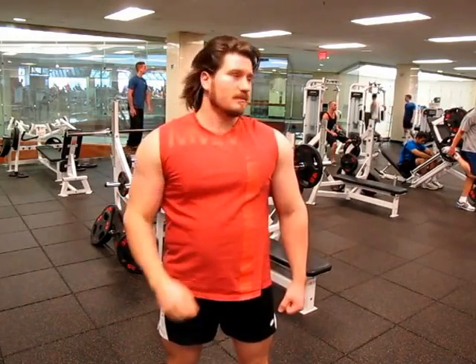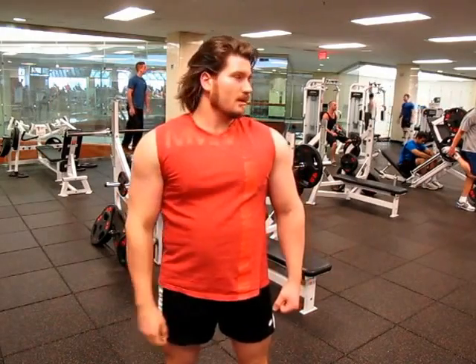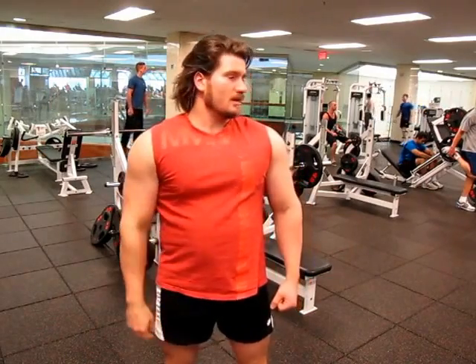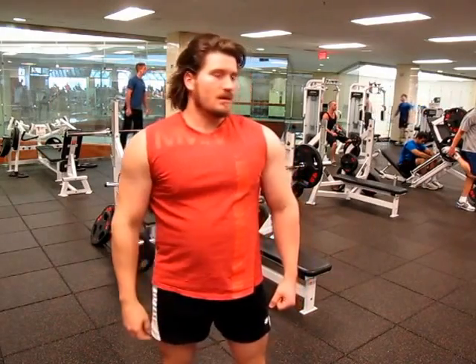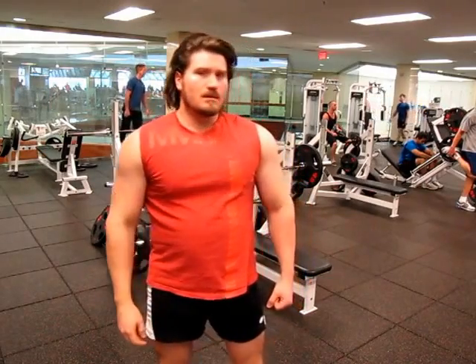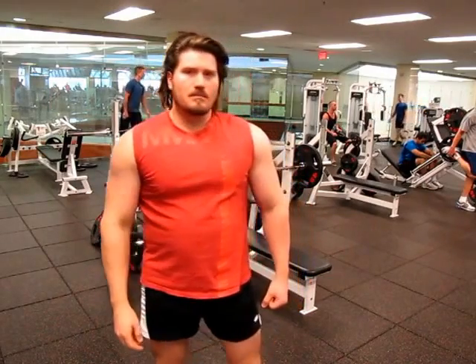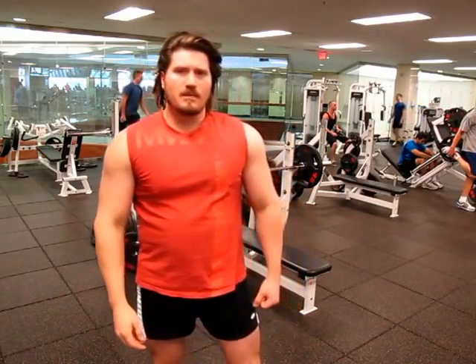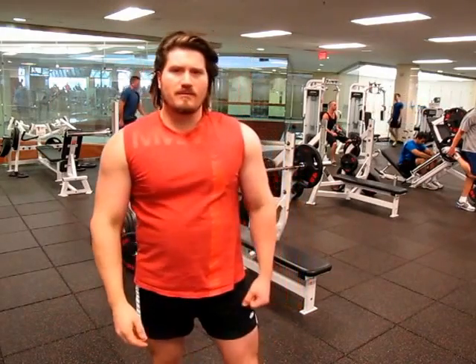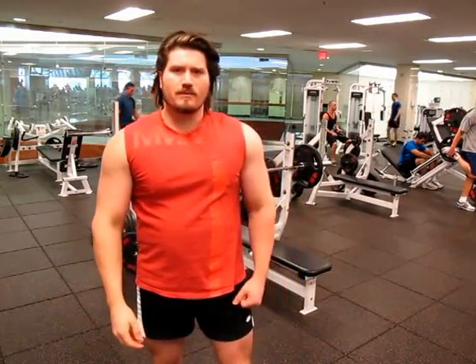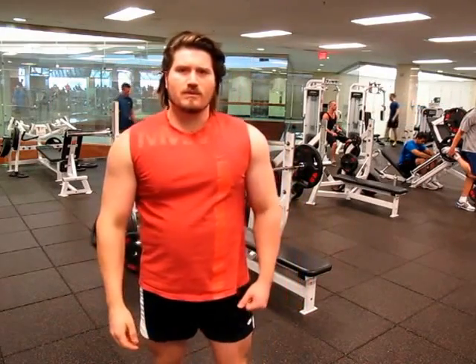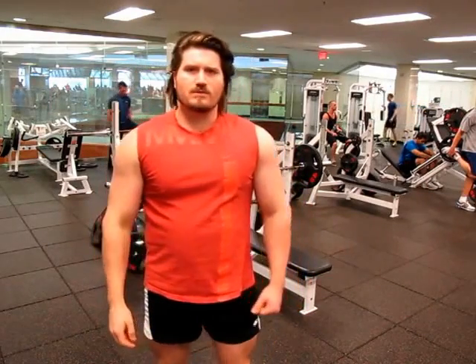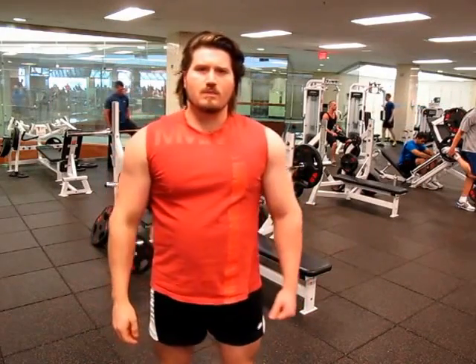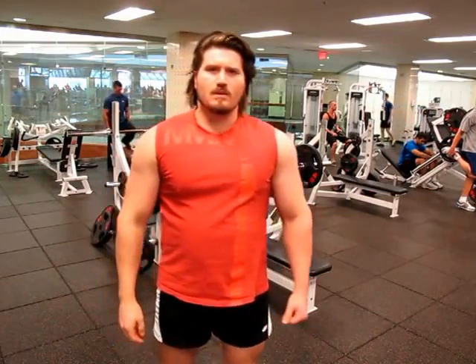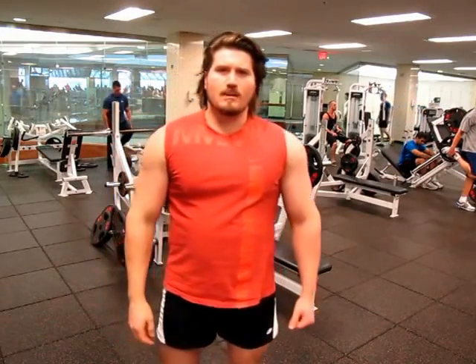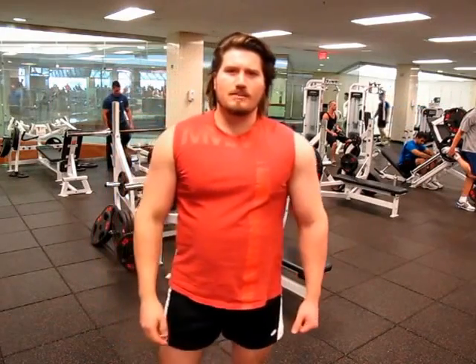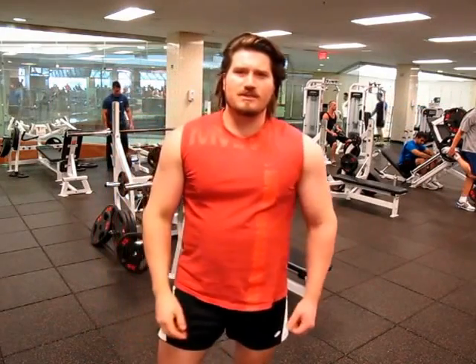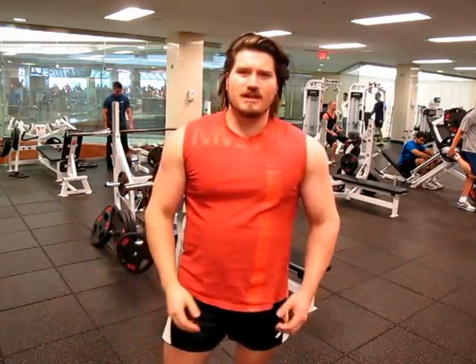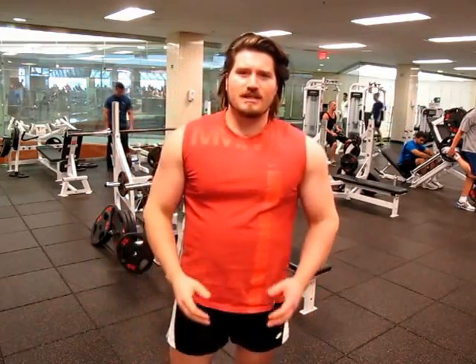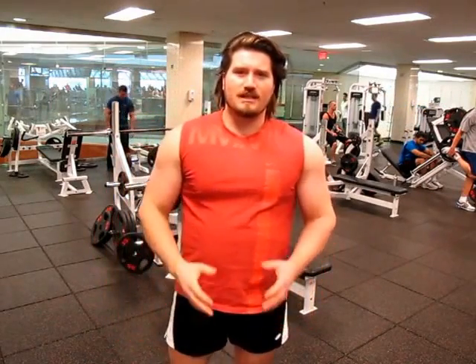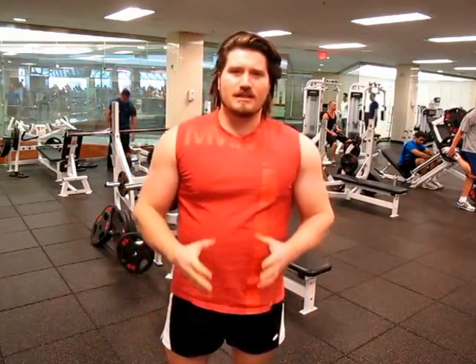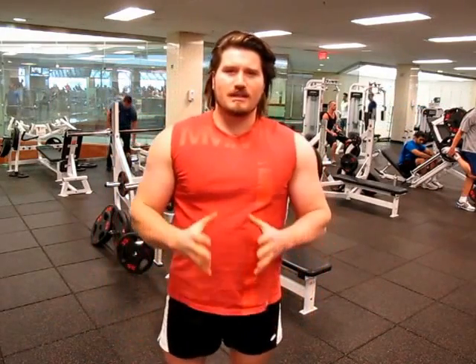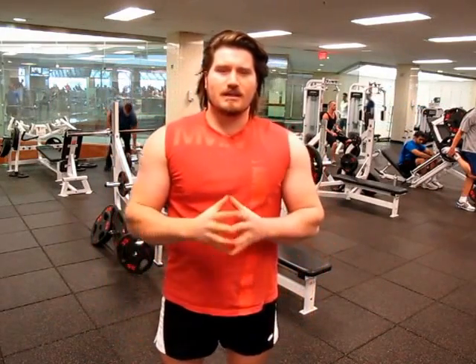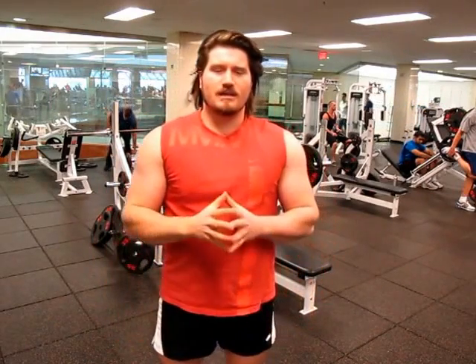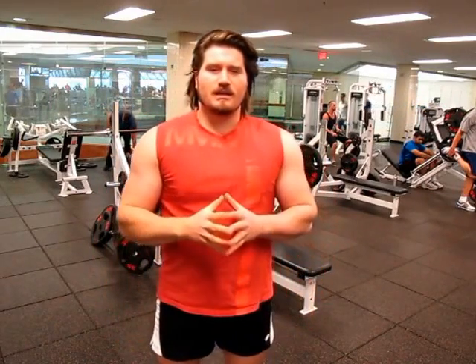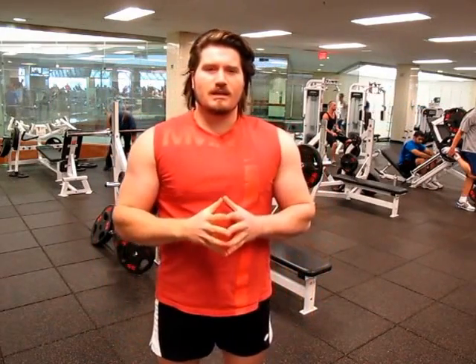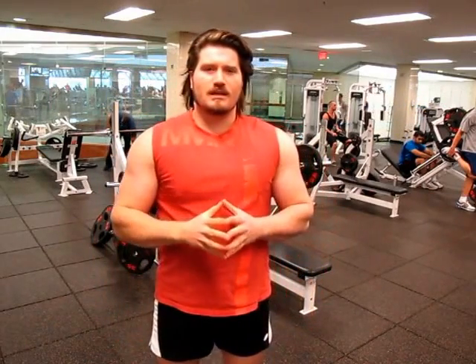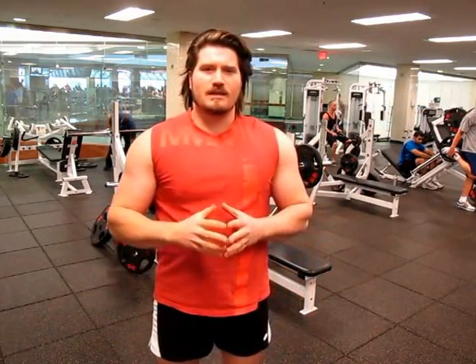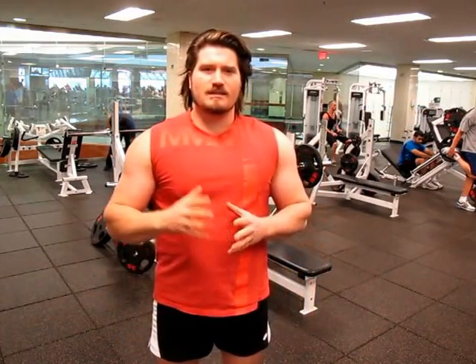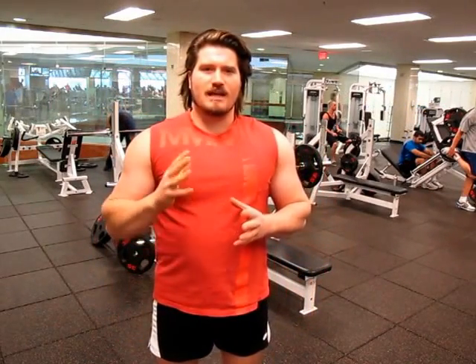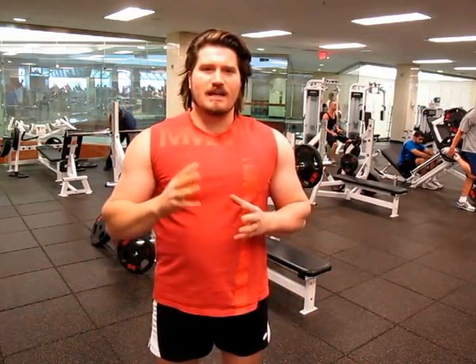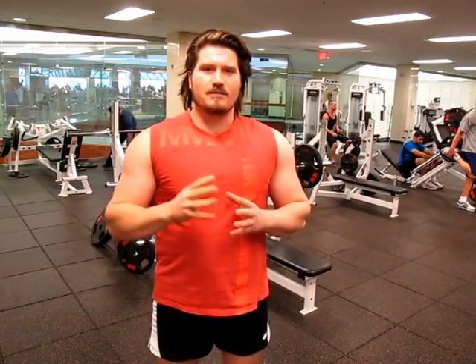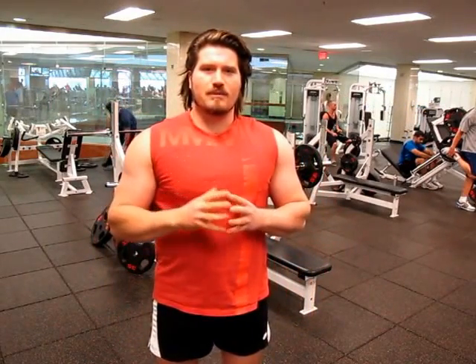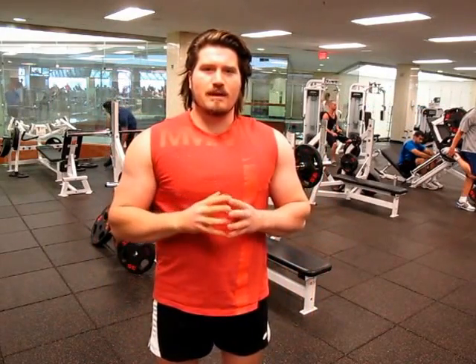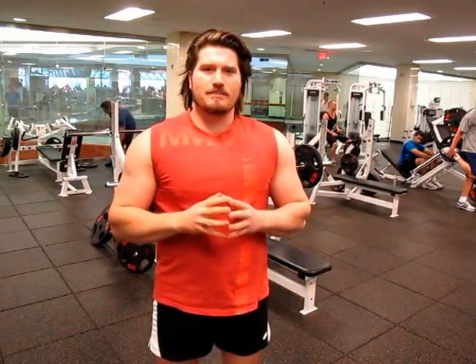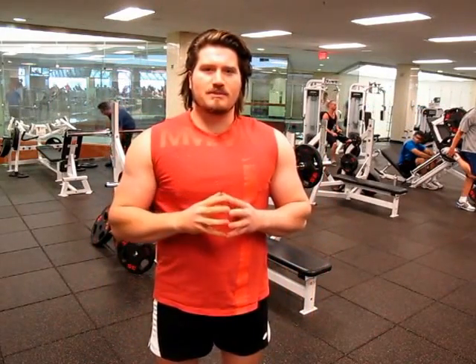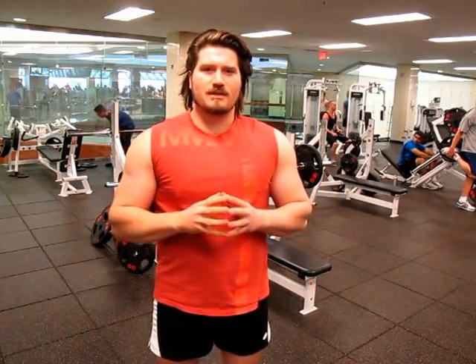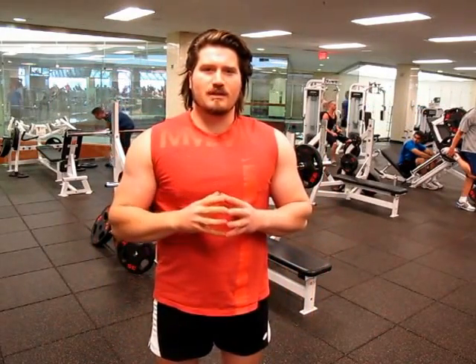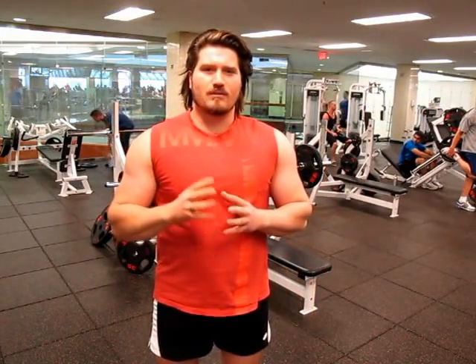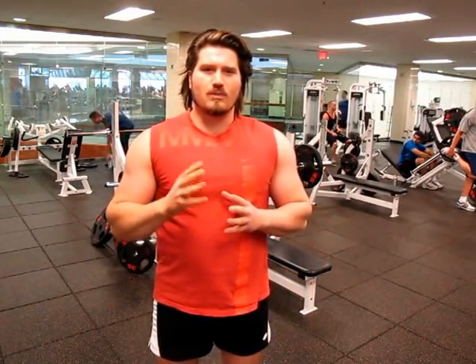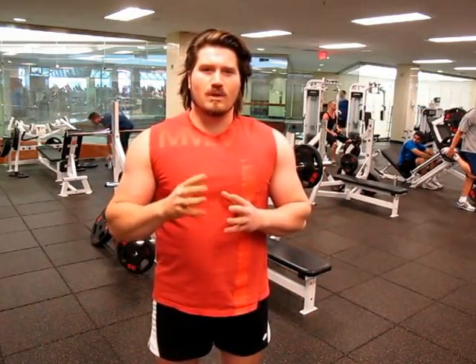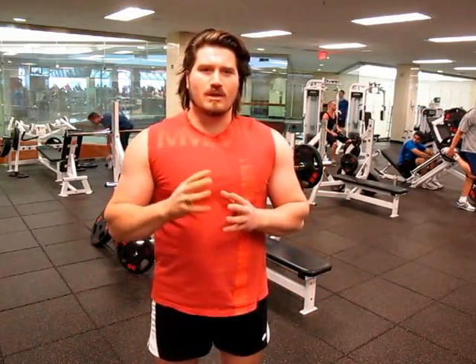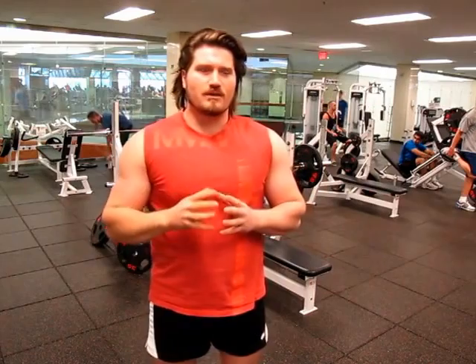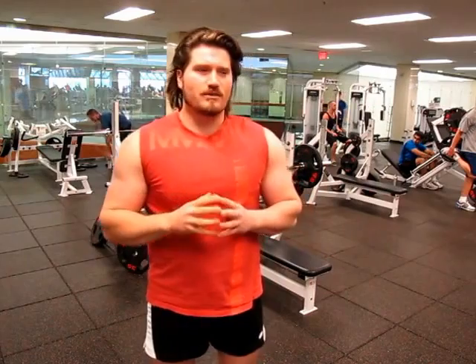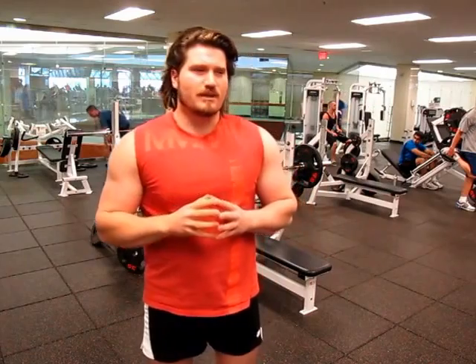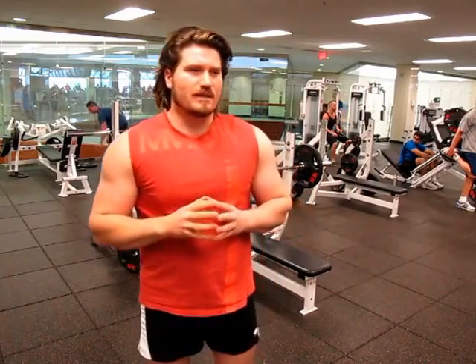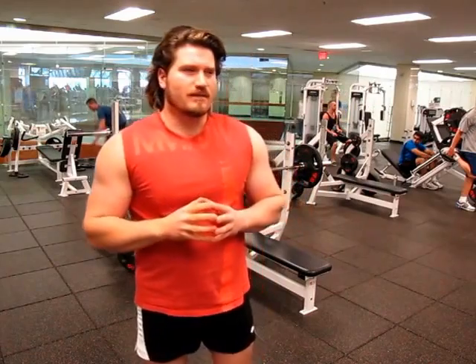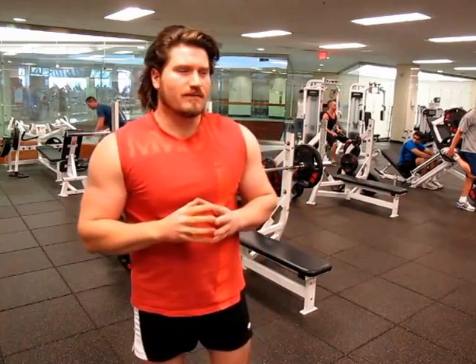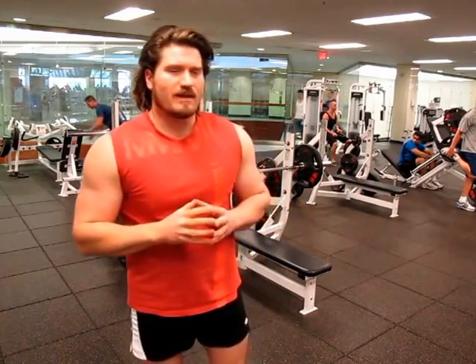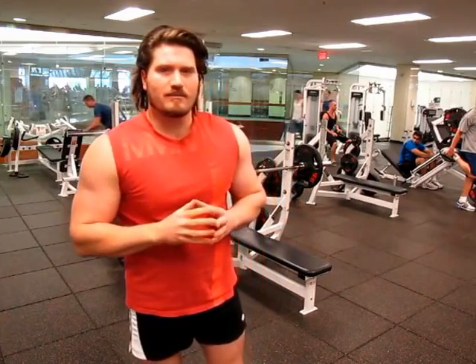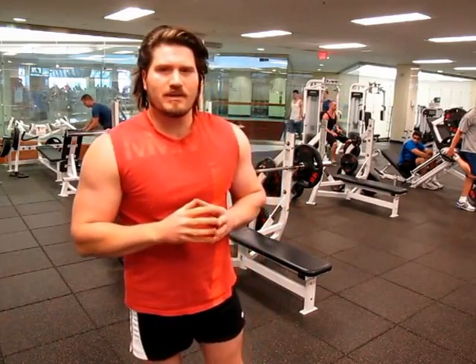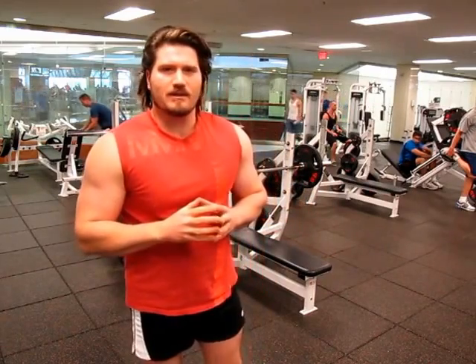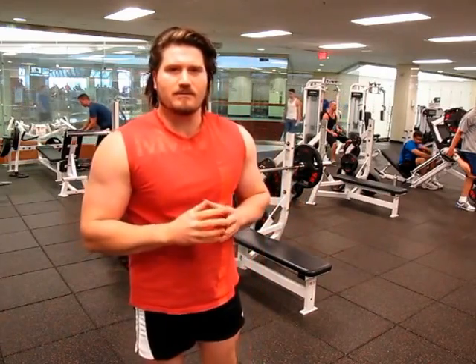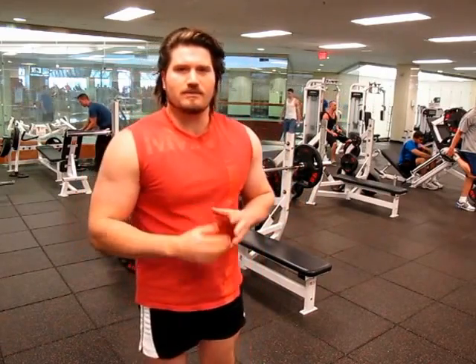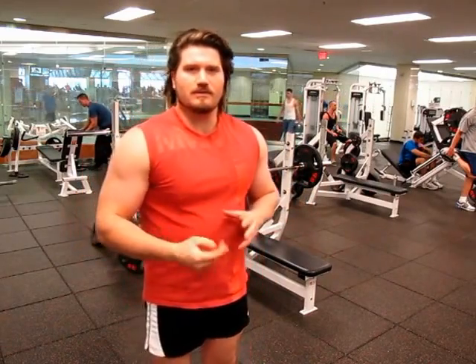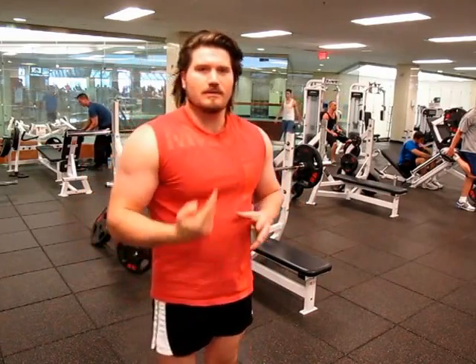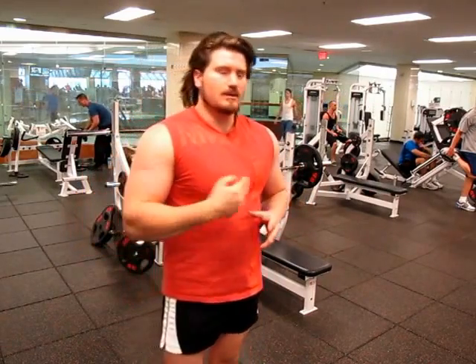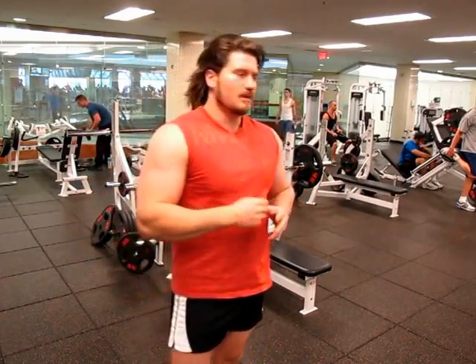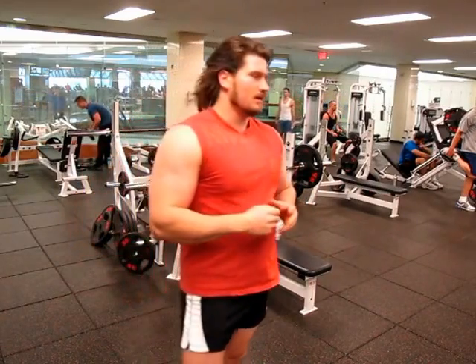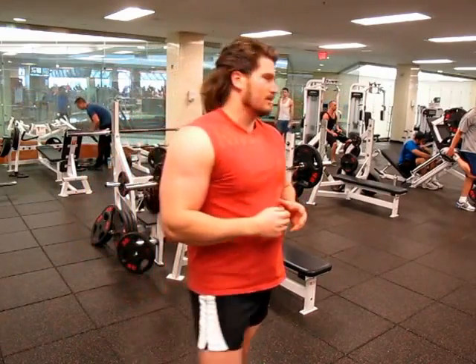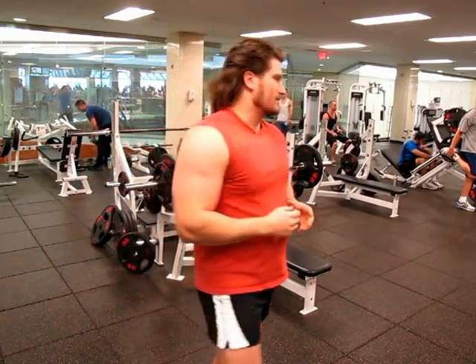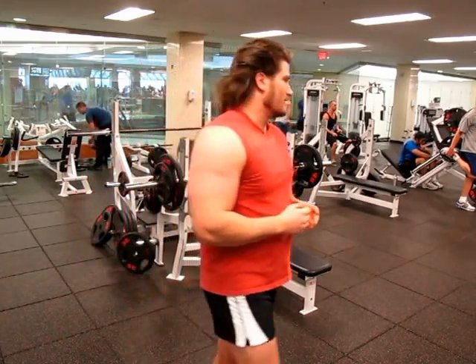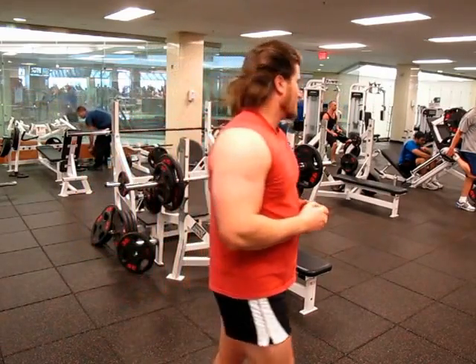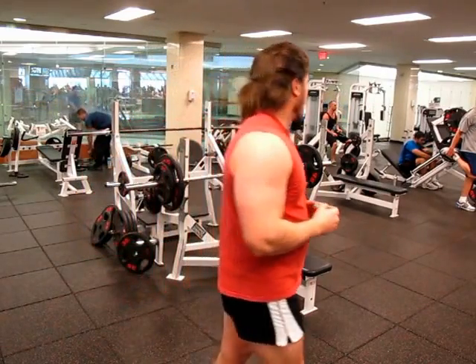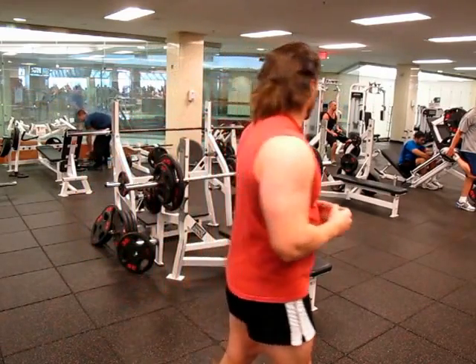My first warm-up set is eight reps of 185 pounds. They're gone.